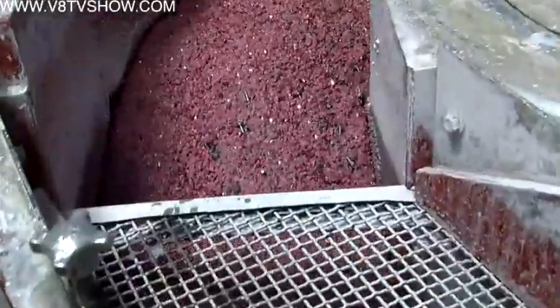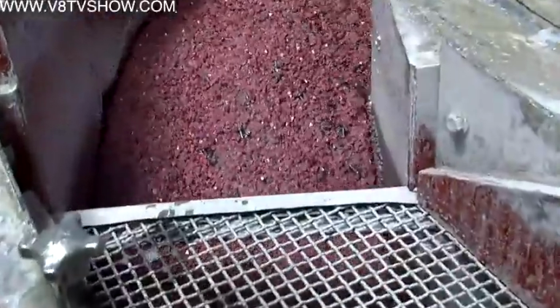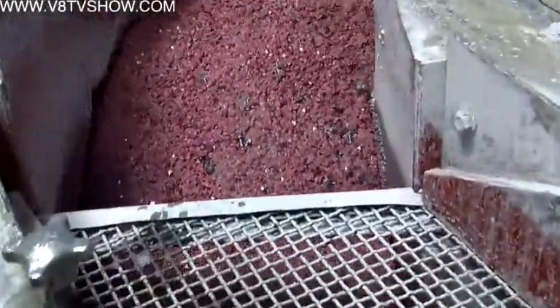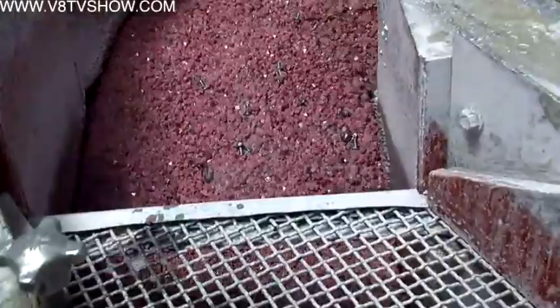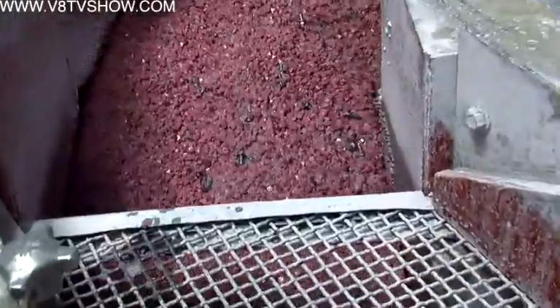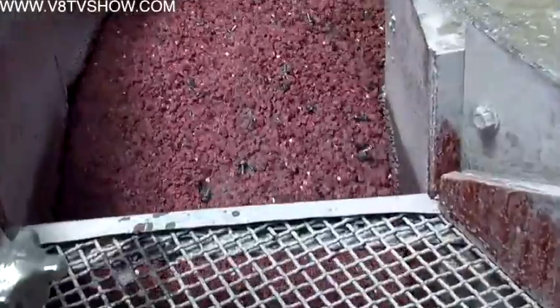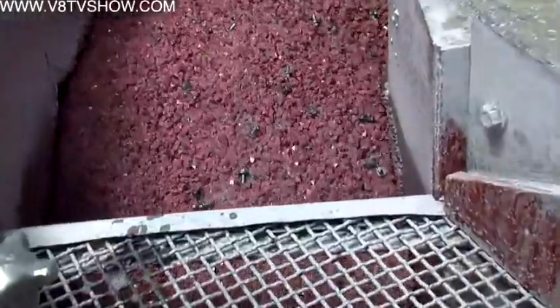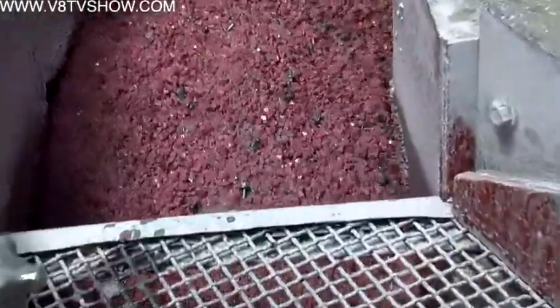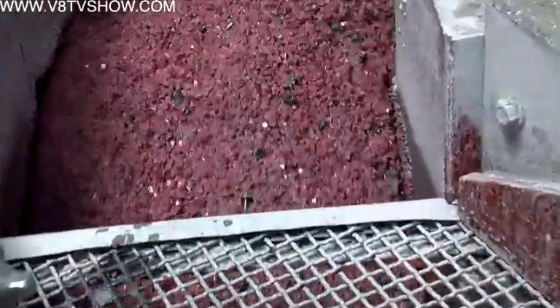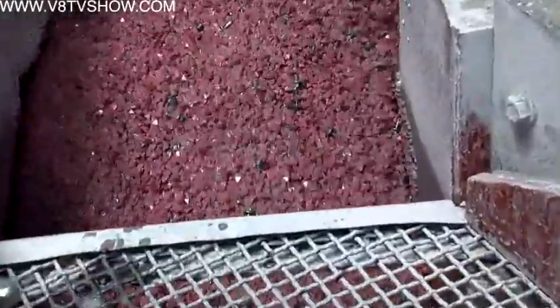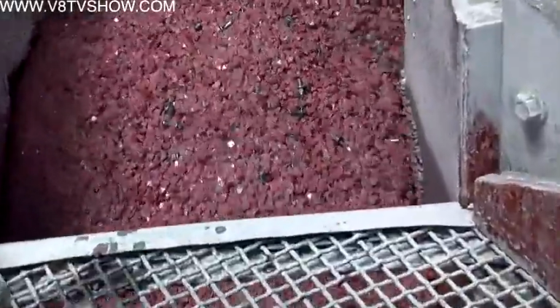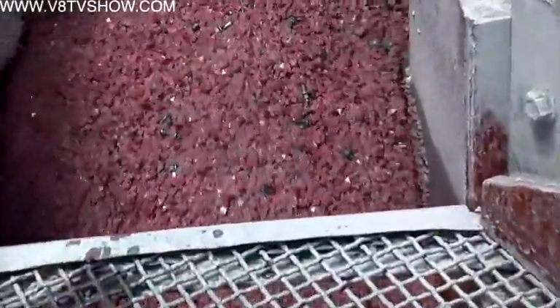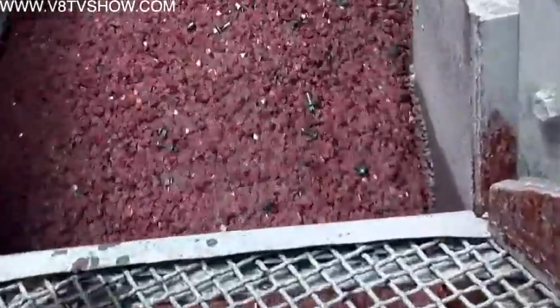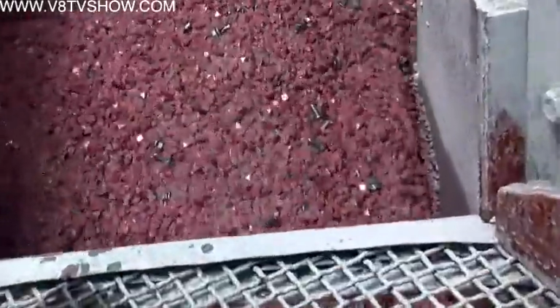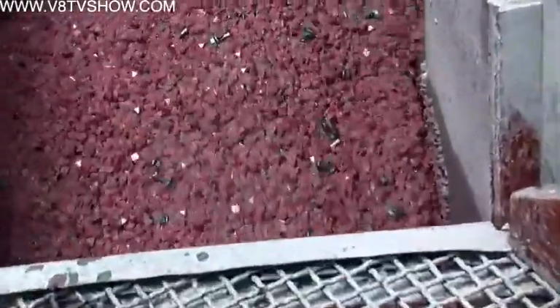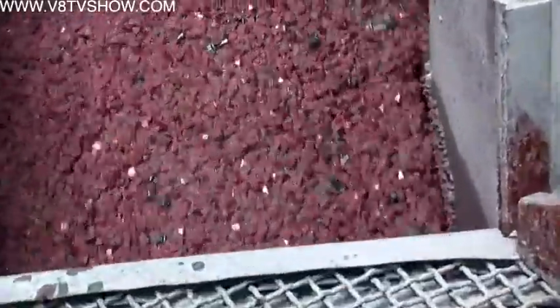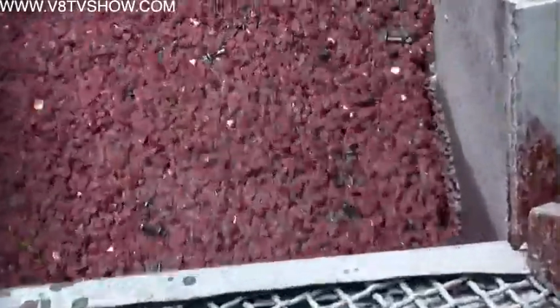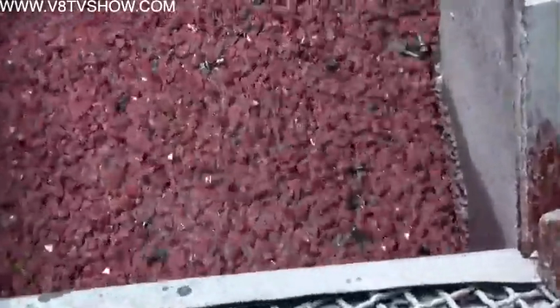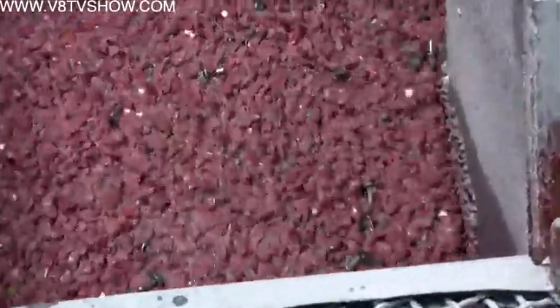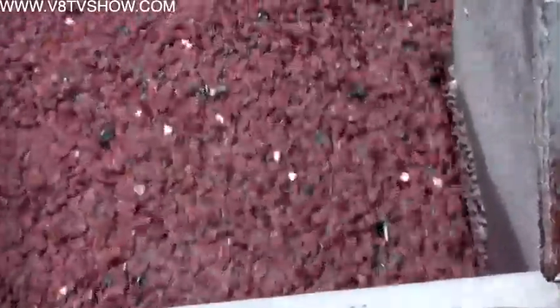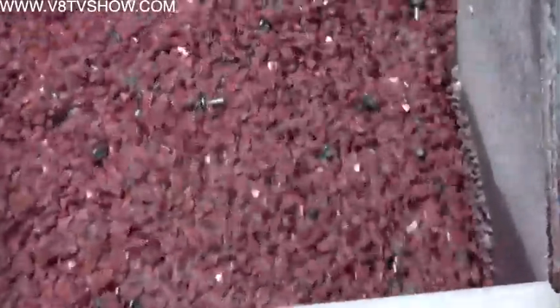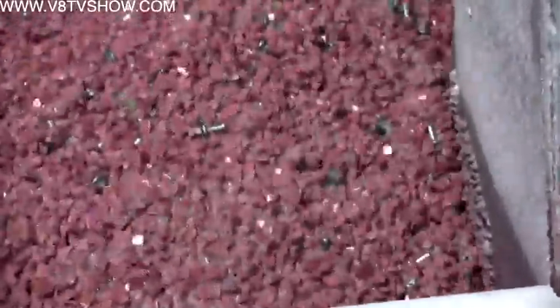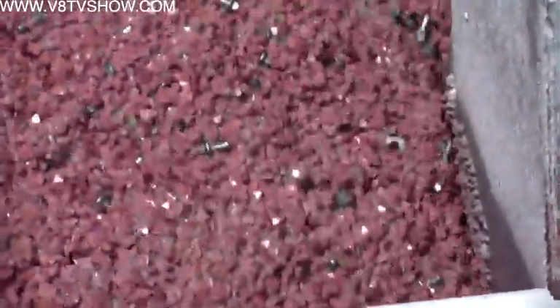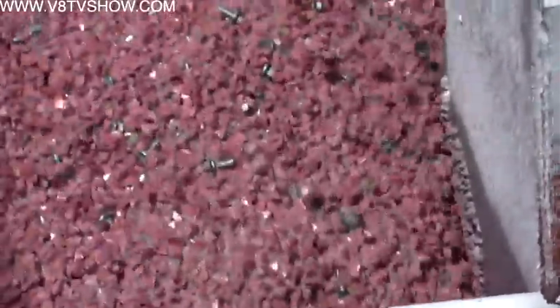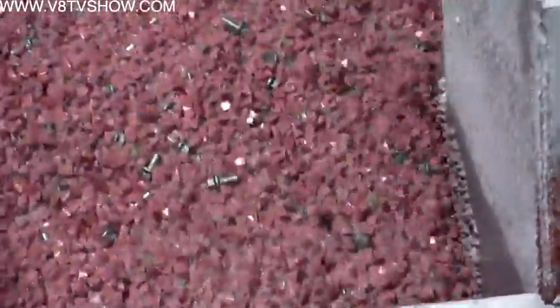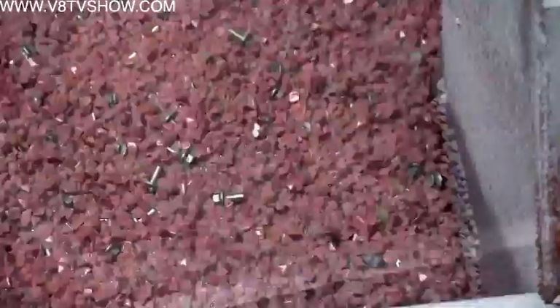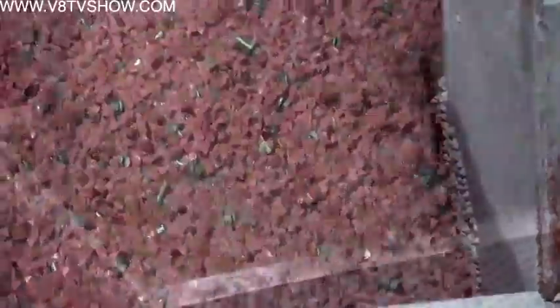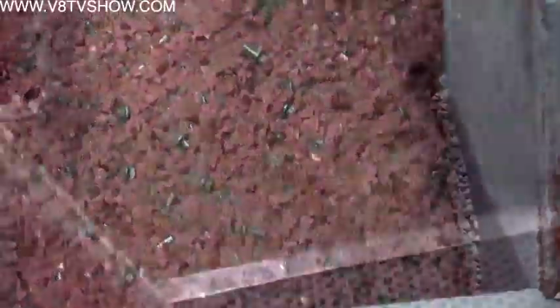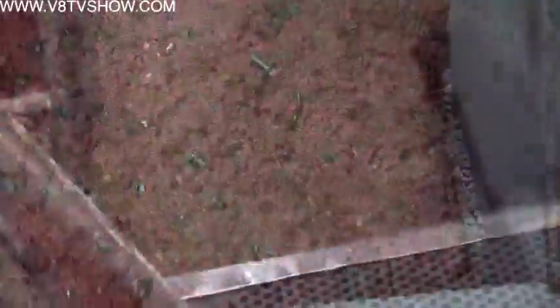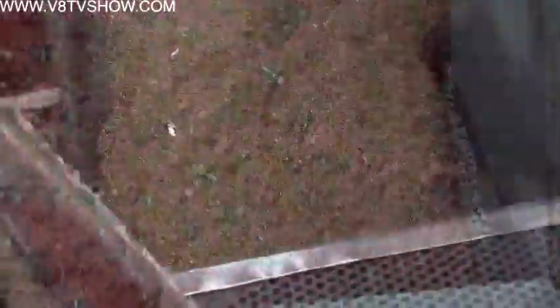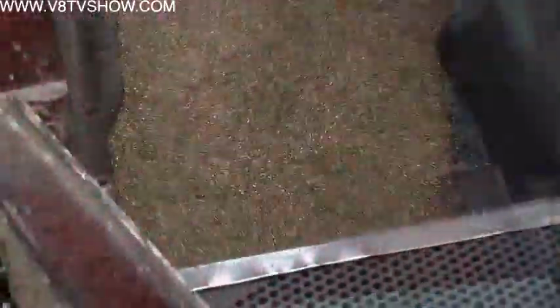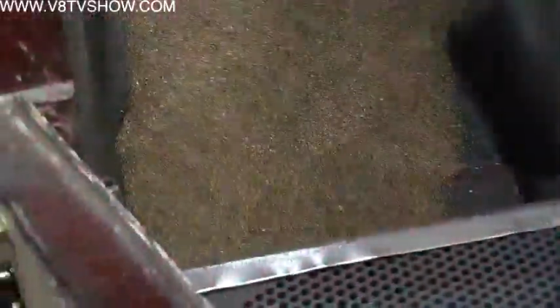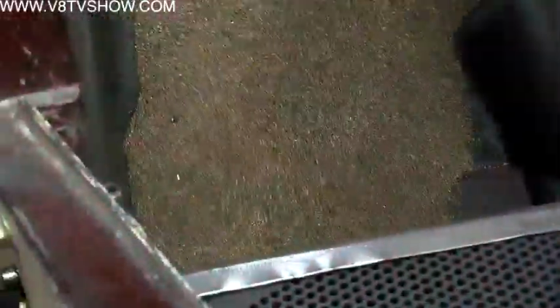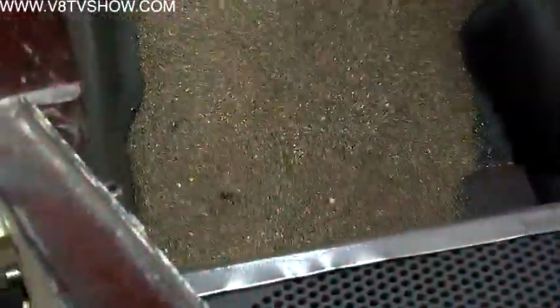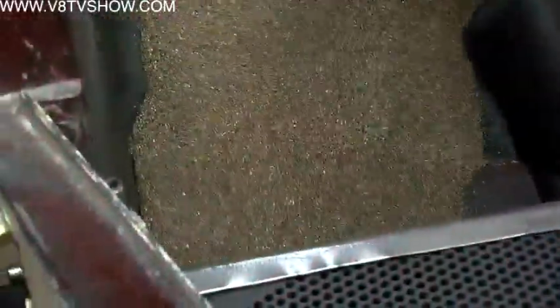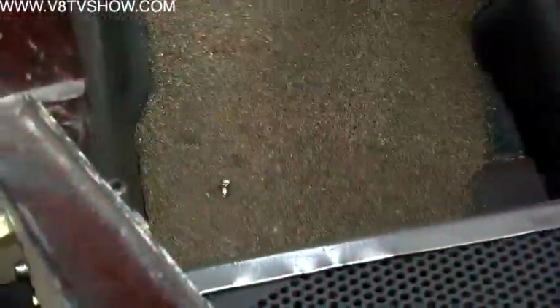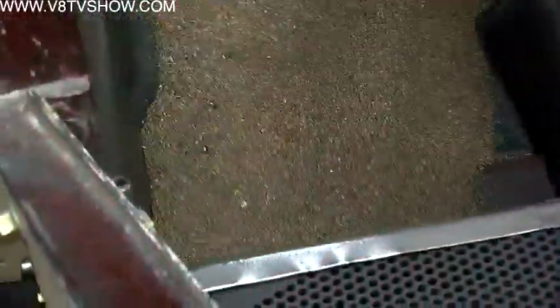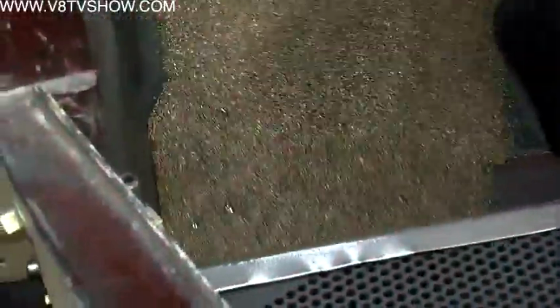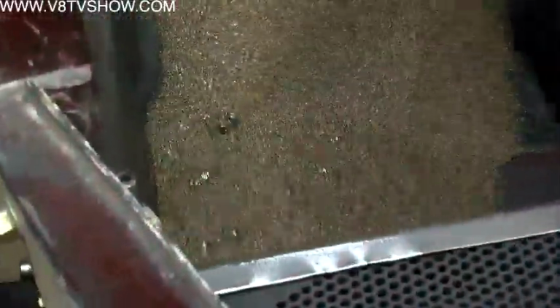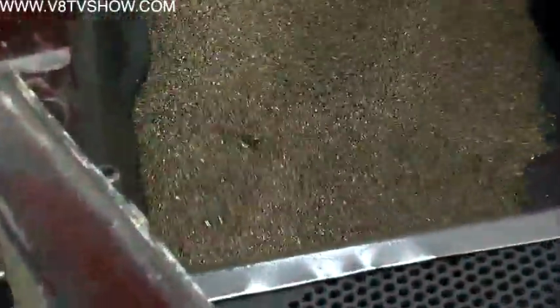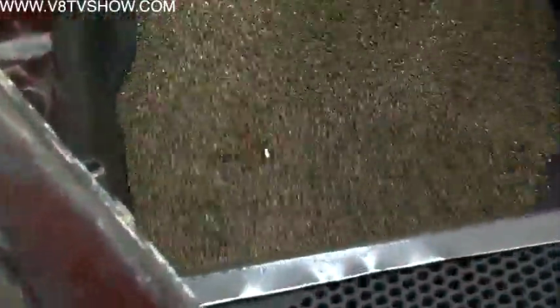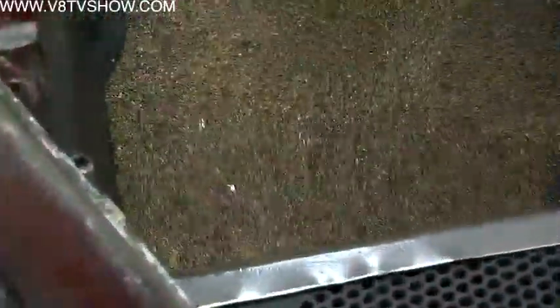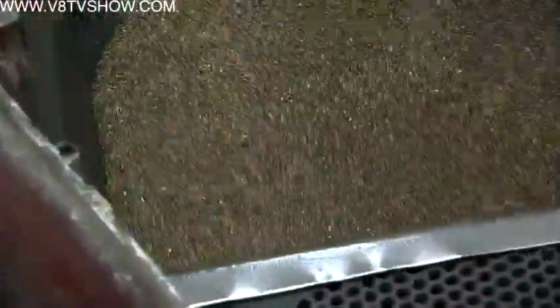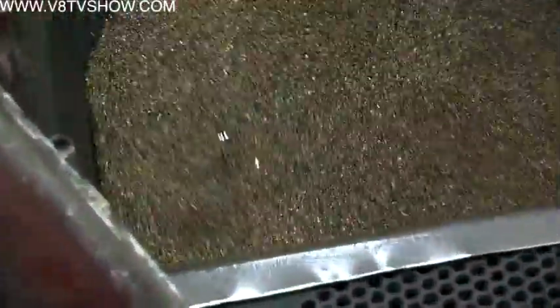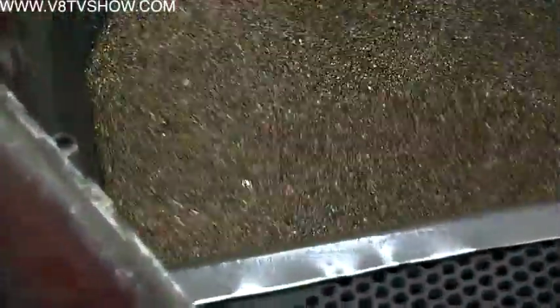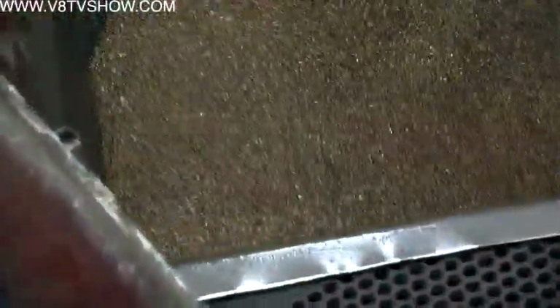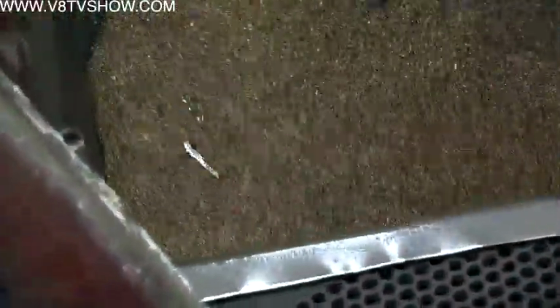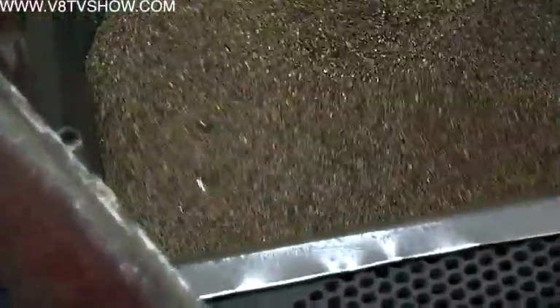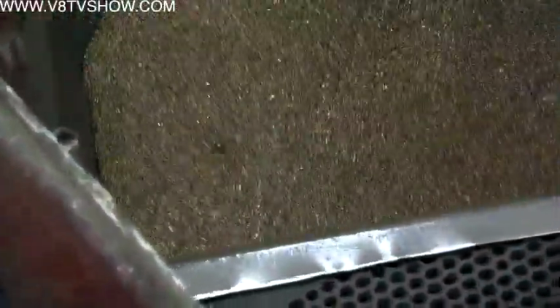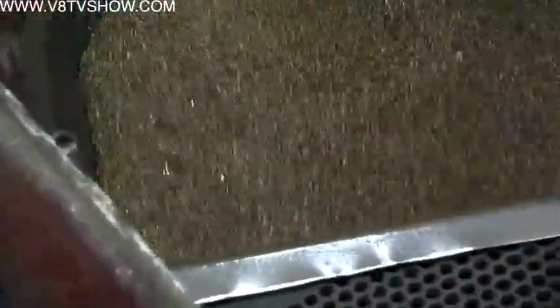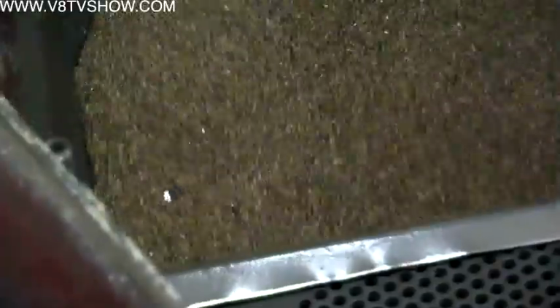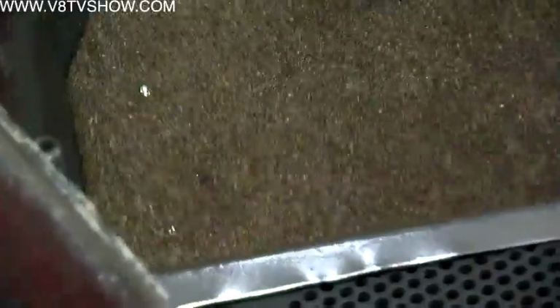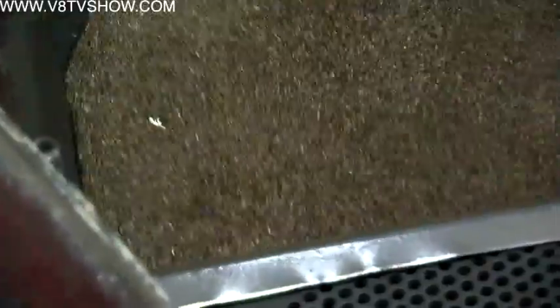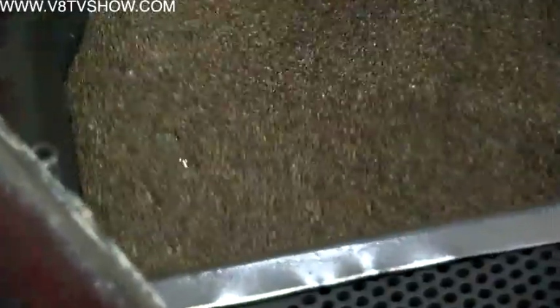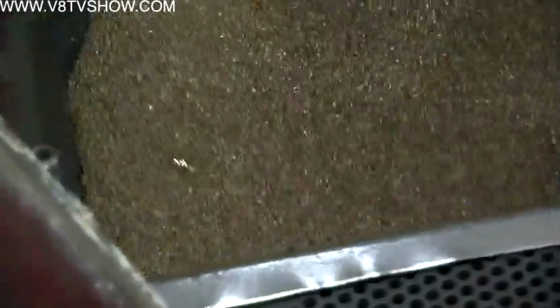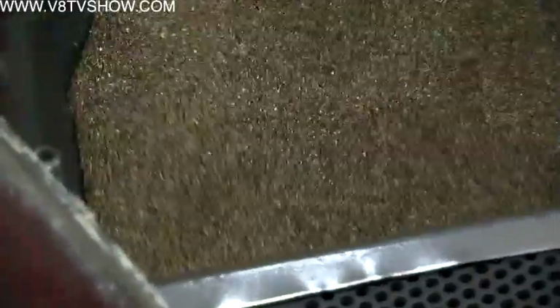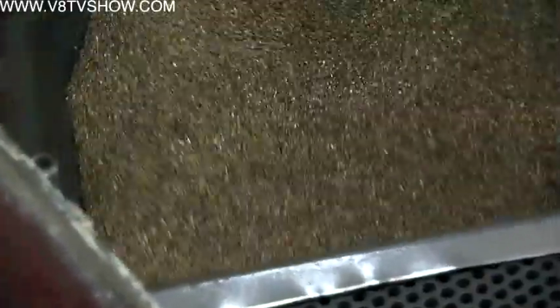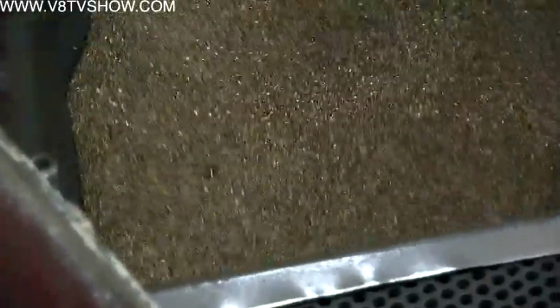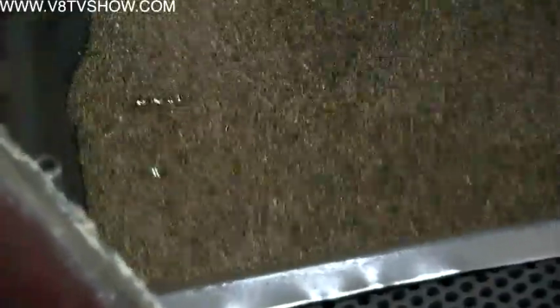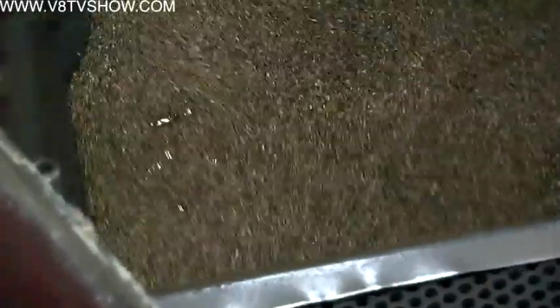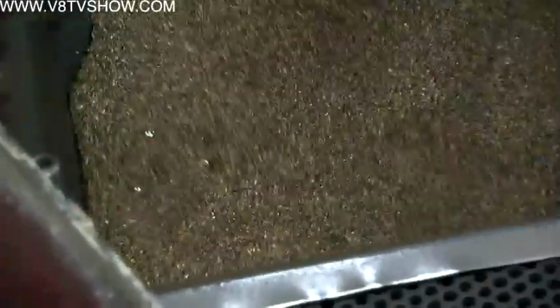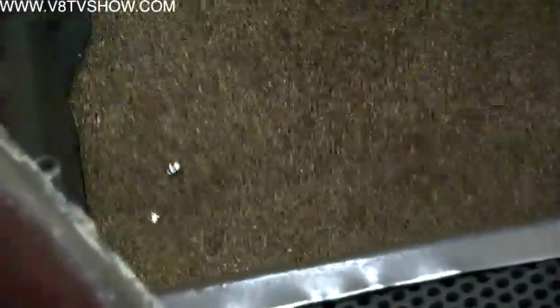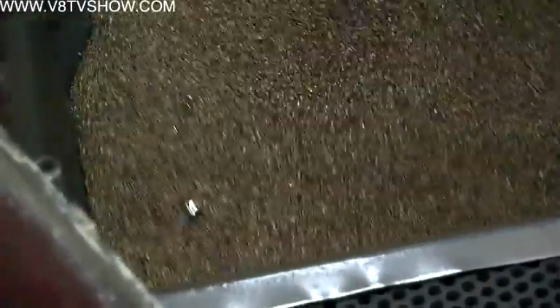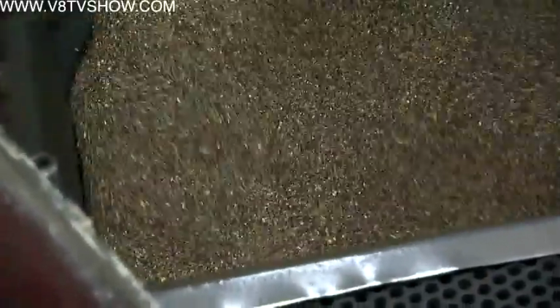What kind of materials do you use to tumble it? Corn cob, walnut, ceramic — it just depends on what we're trying to do.